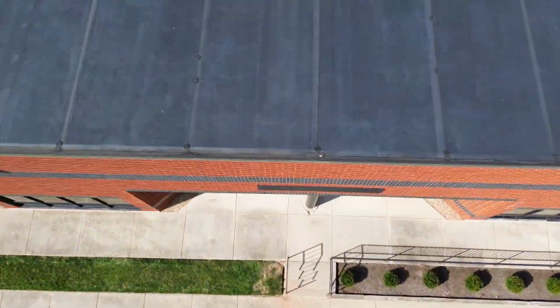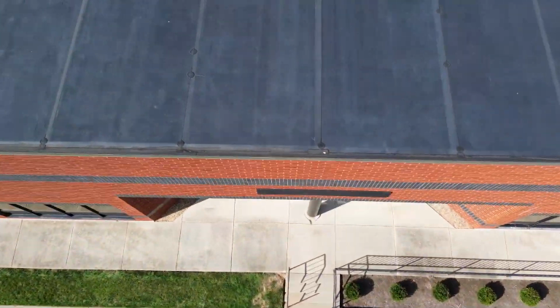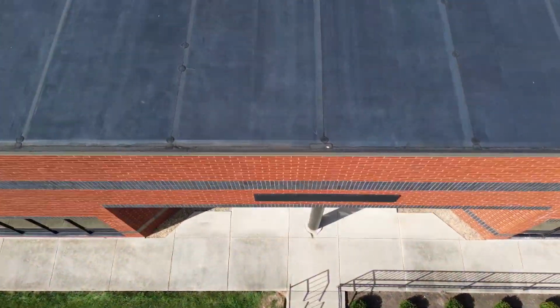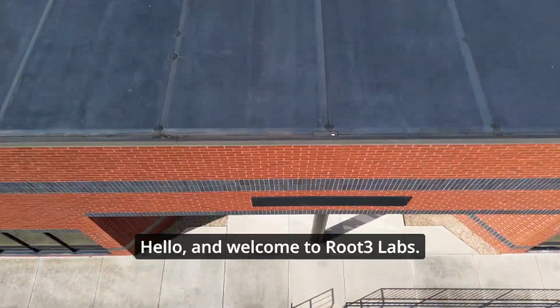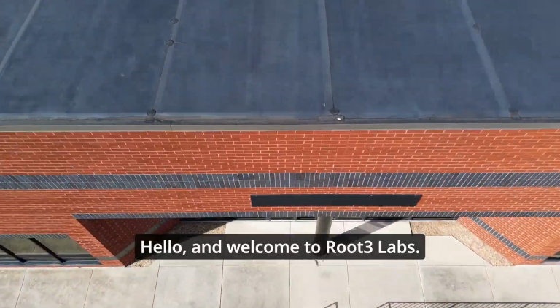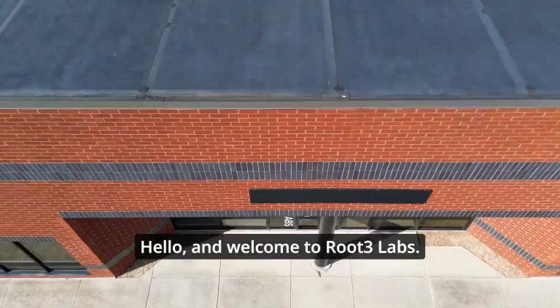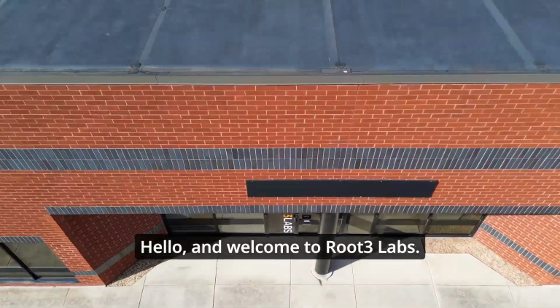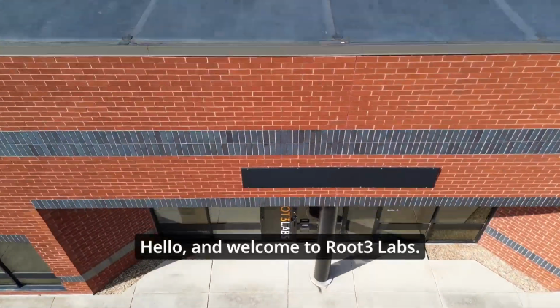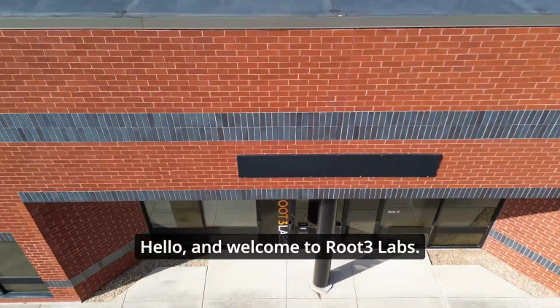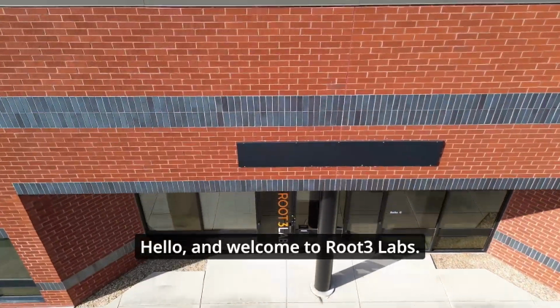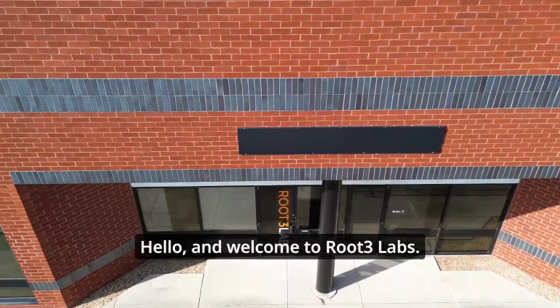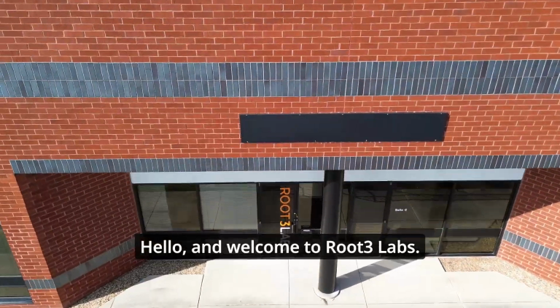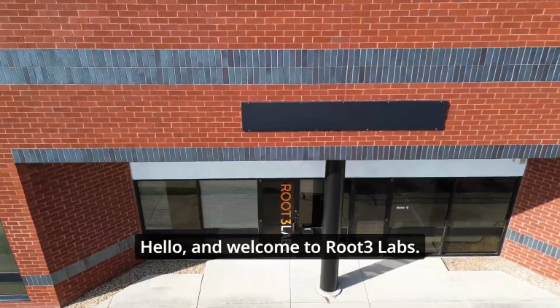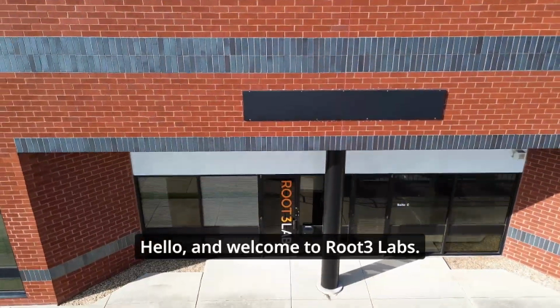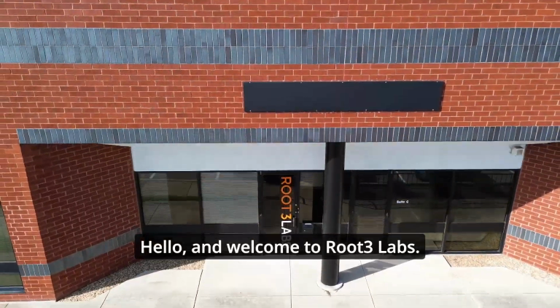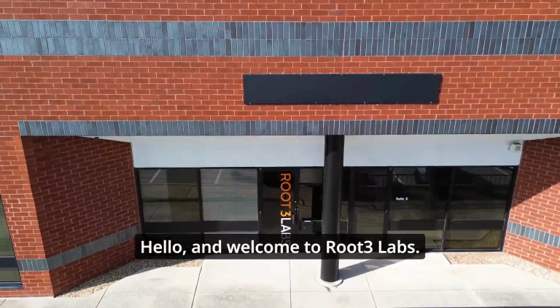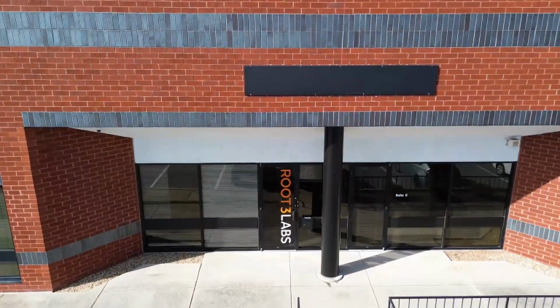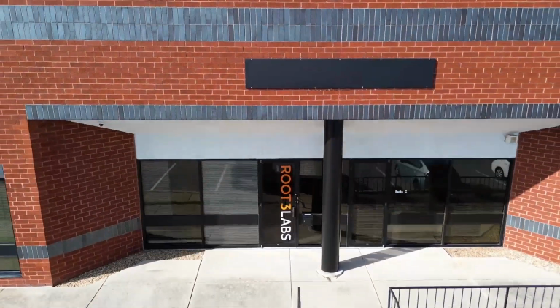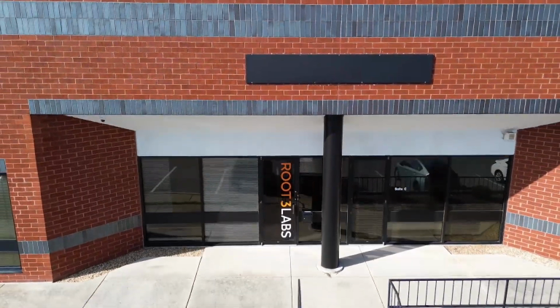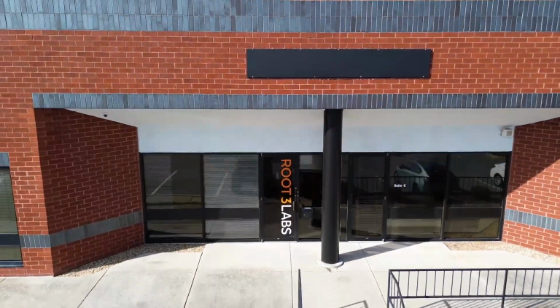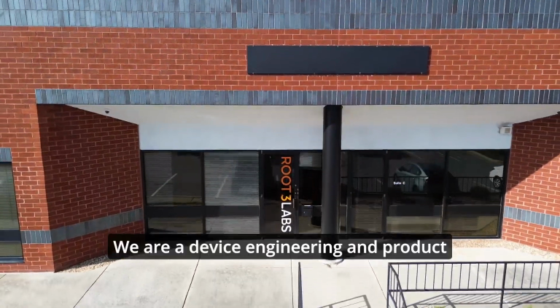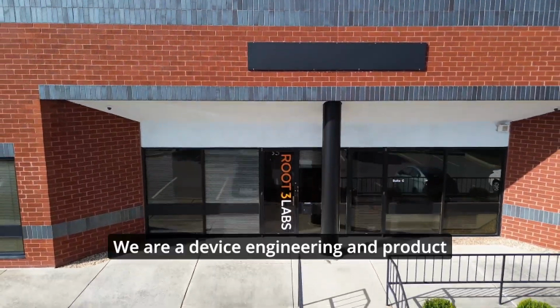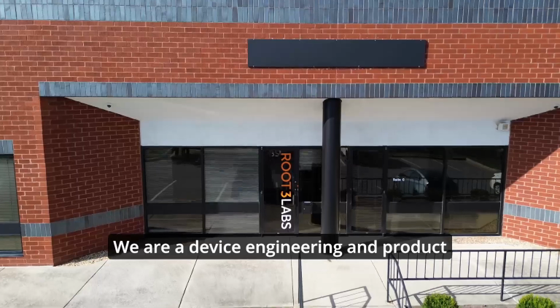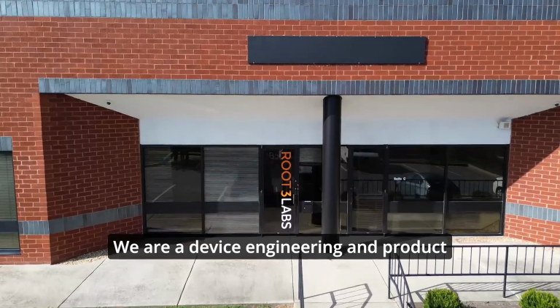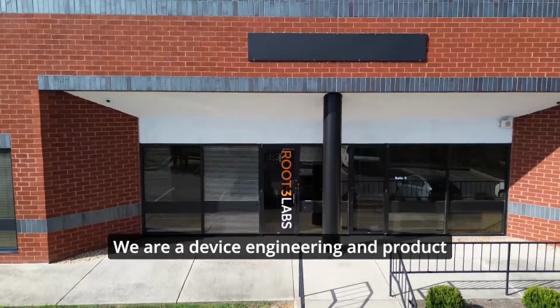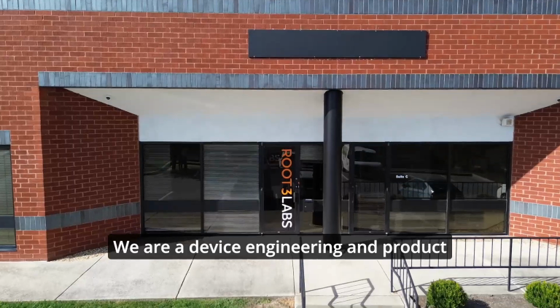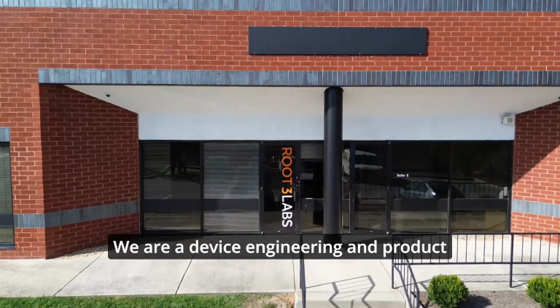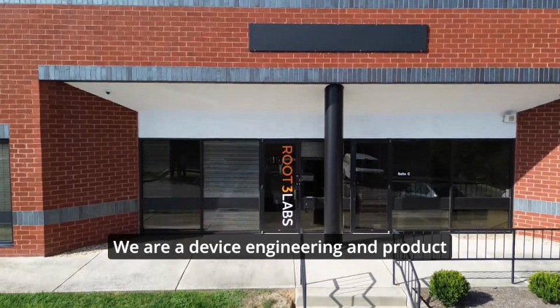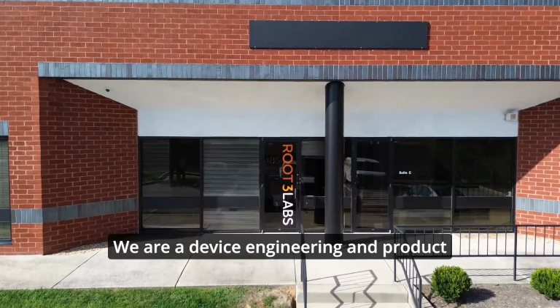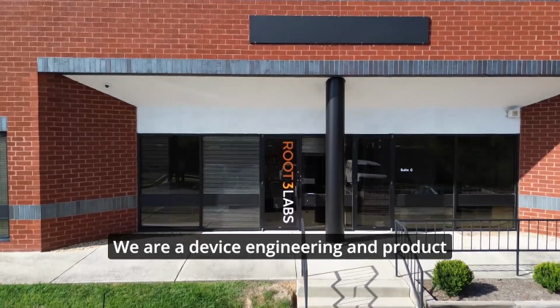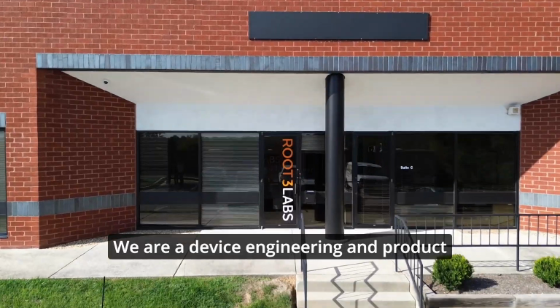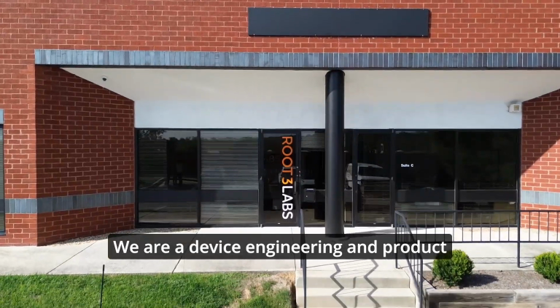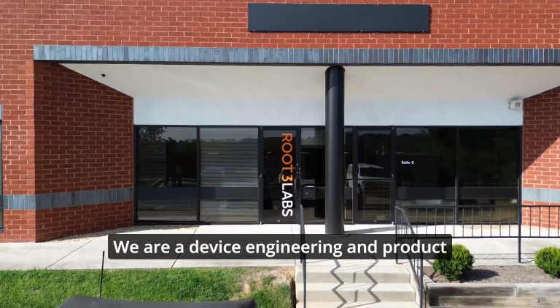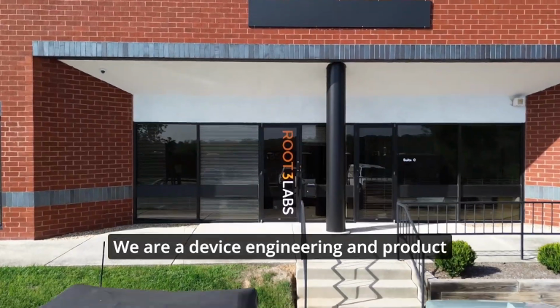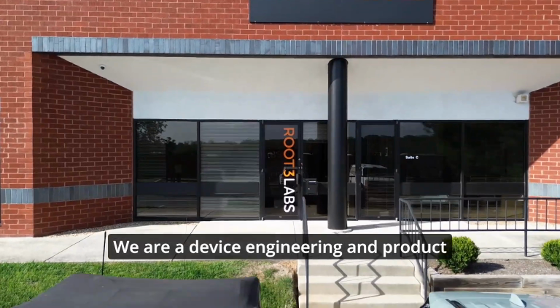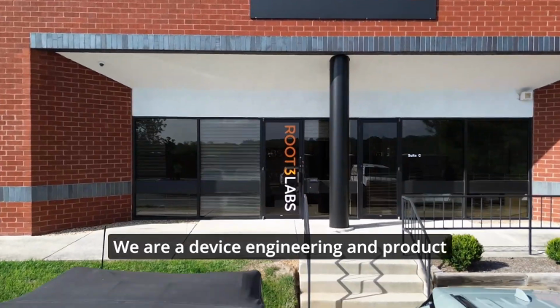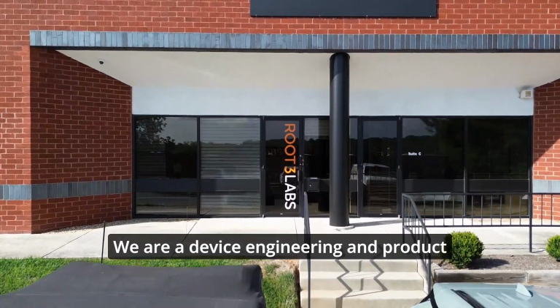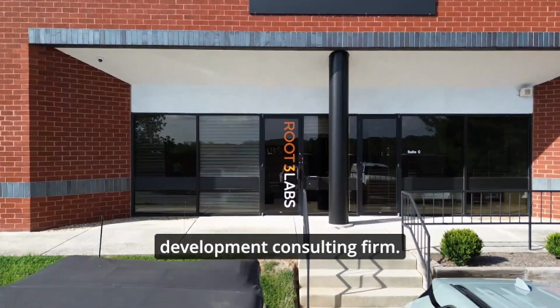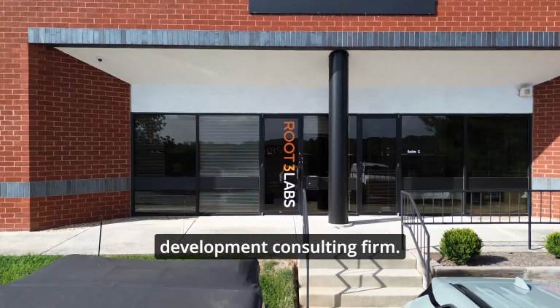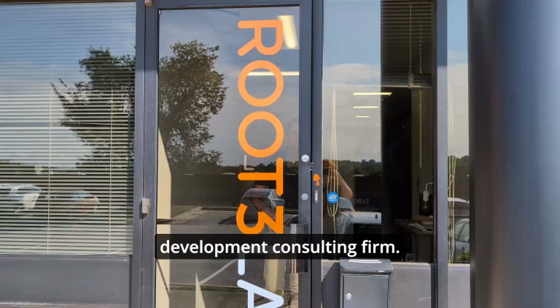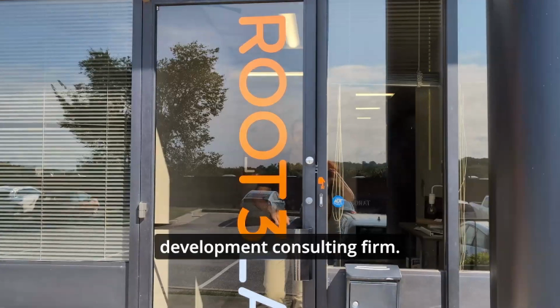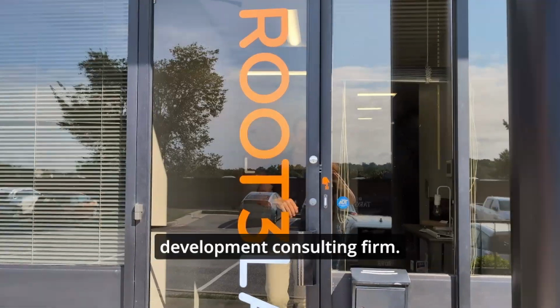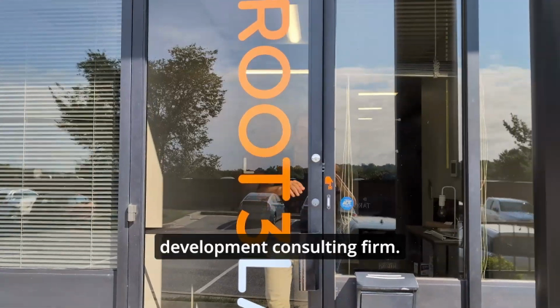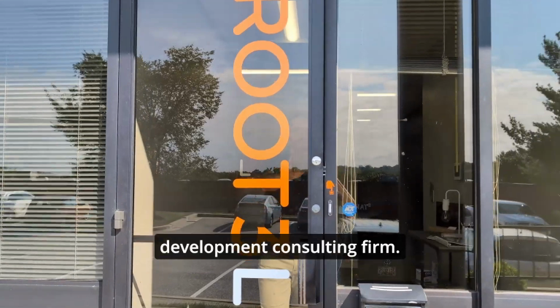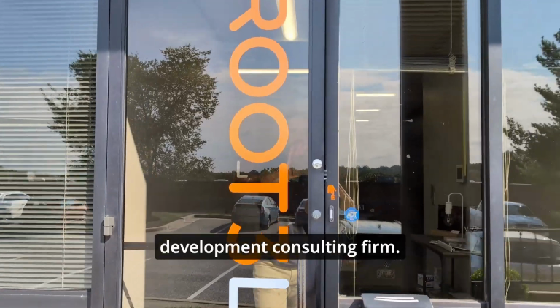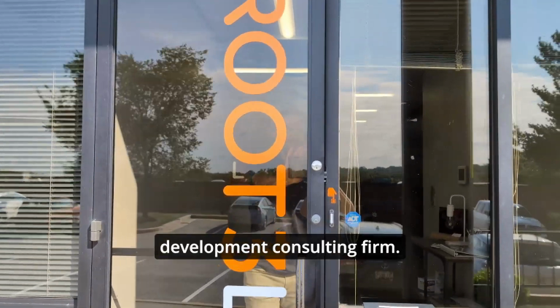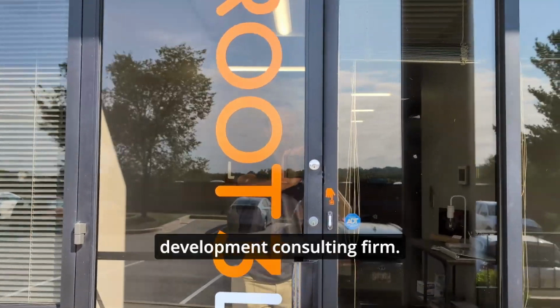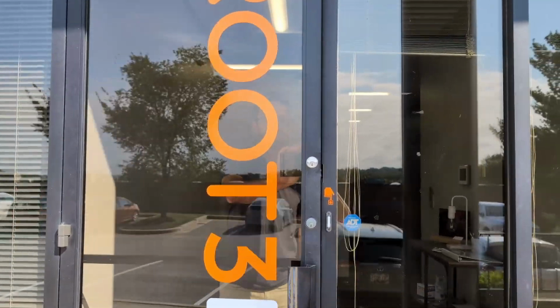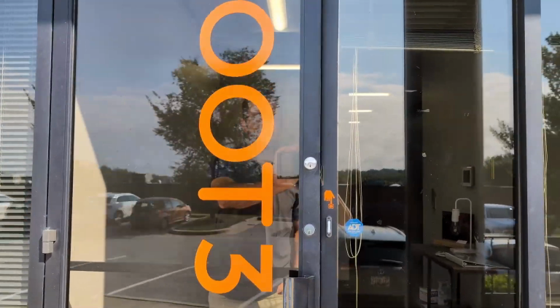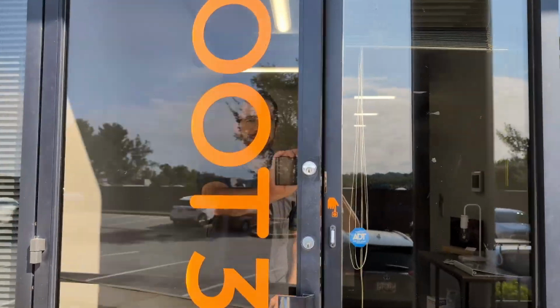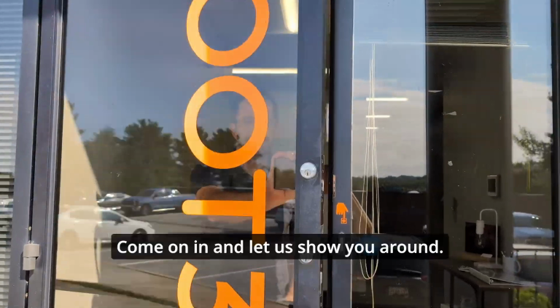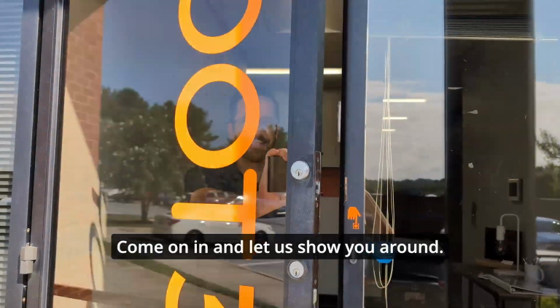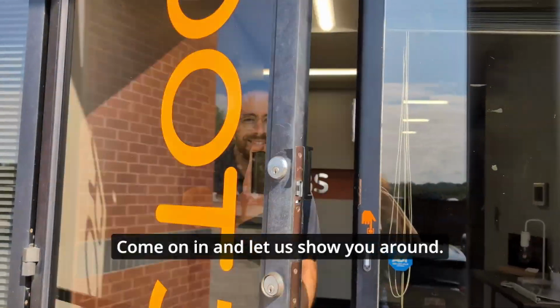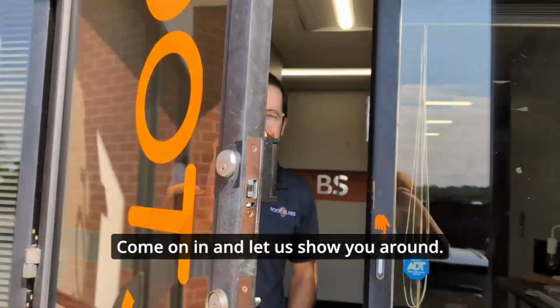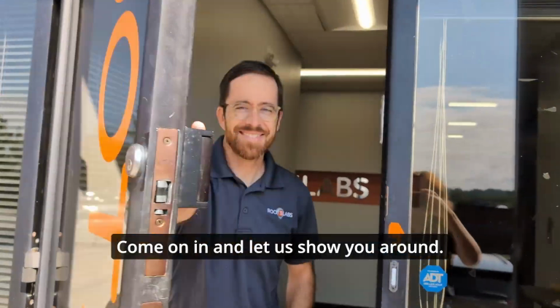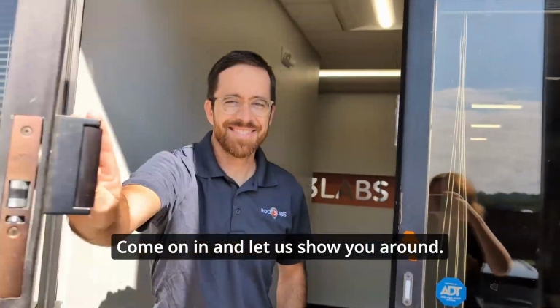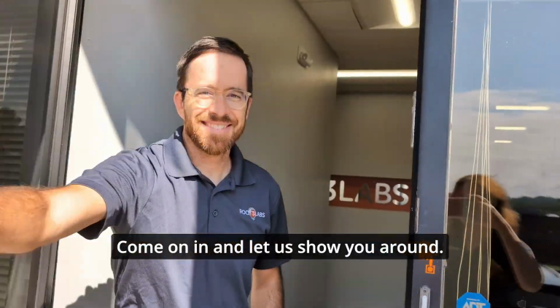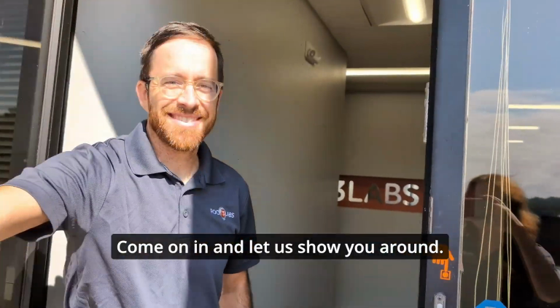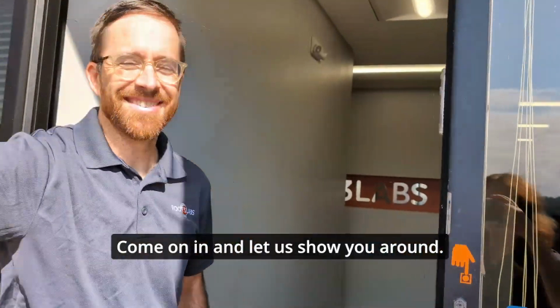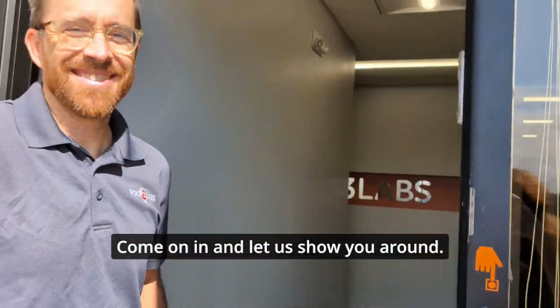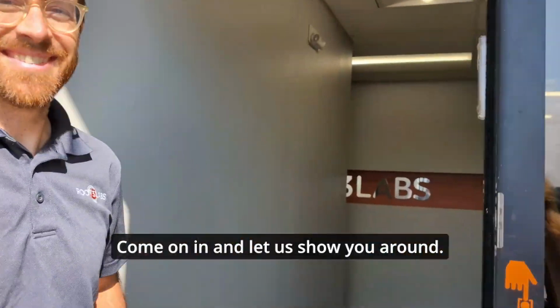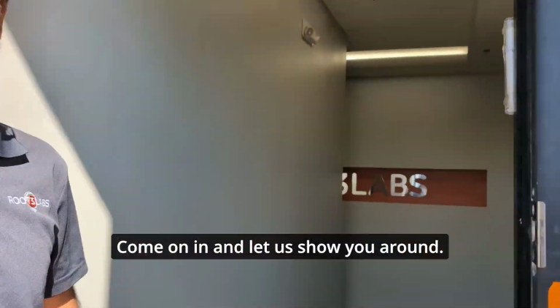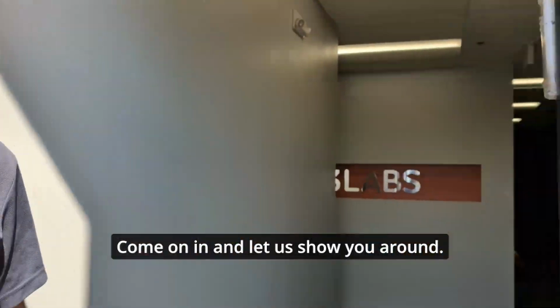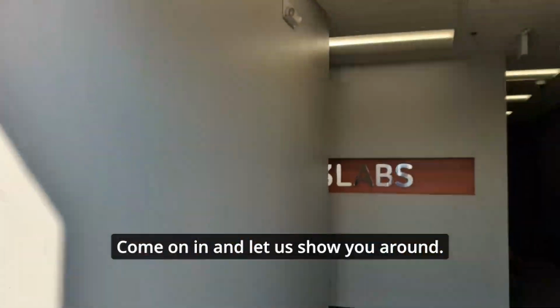Hello and welcome to Route3 Labs. We are a device engineering and product development consulting firm. Come on in and let us show you around.